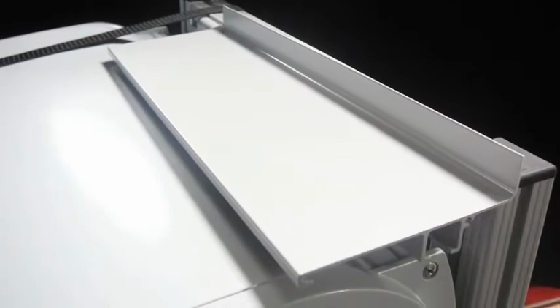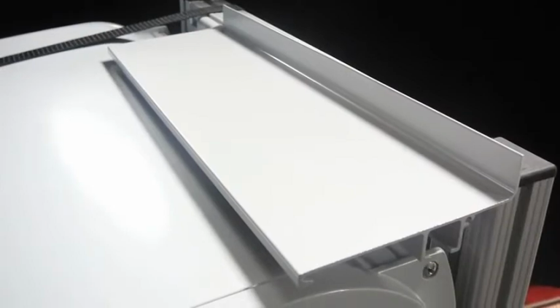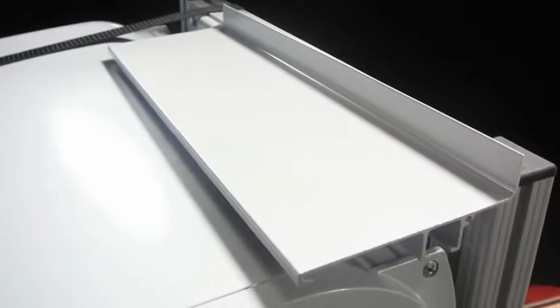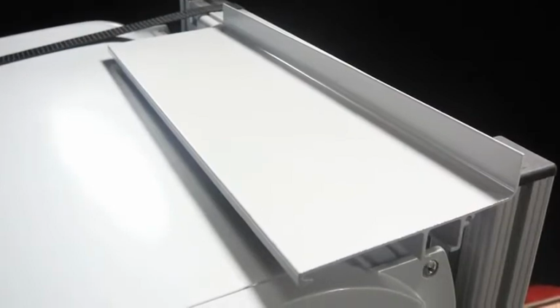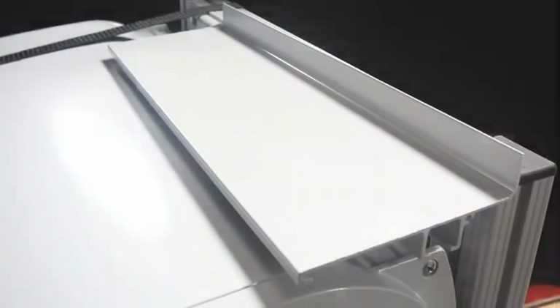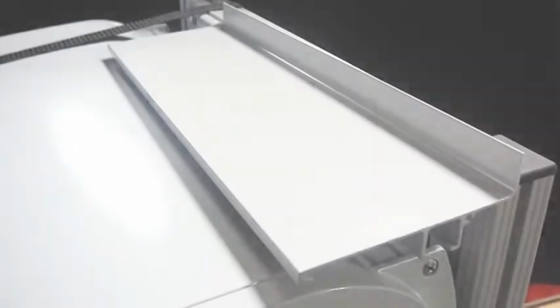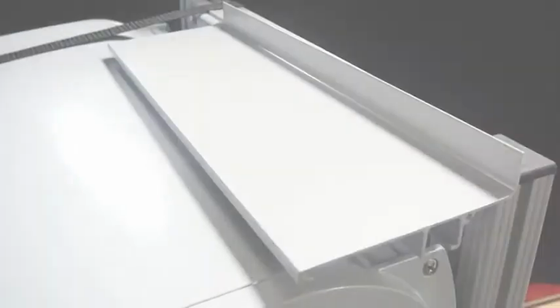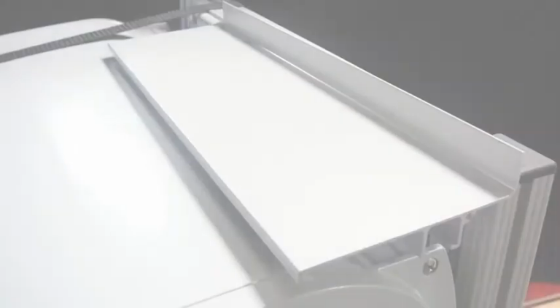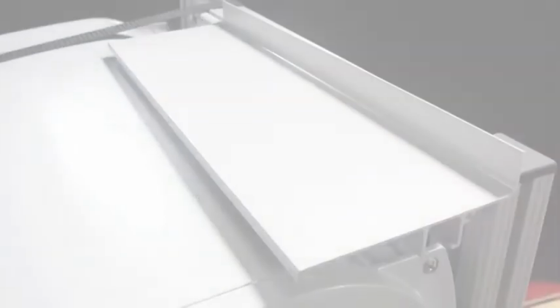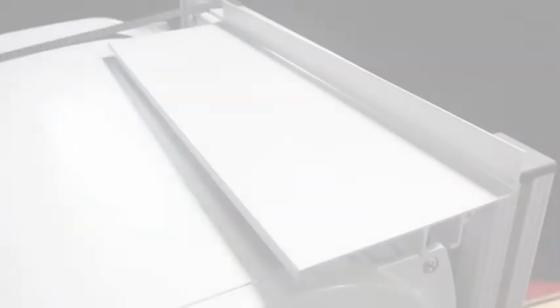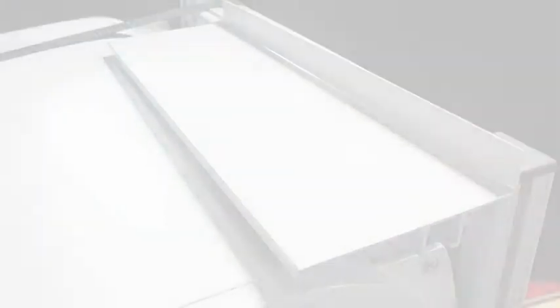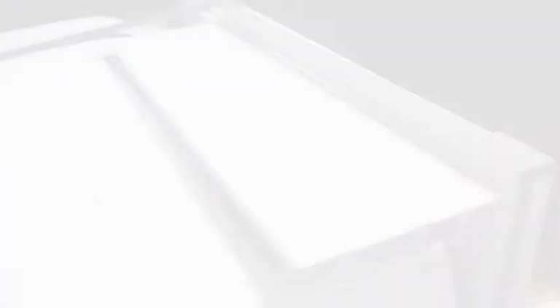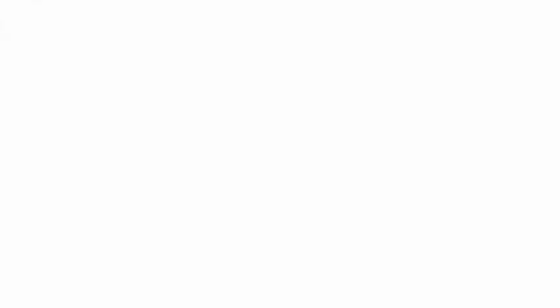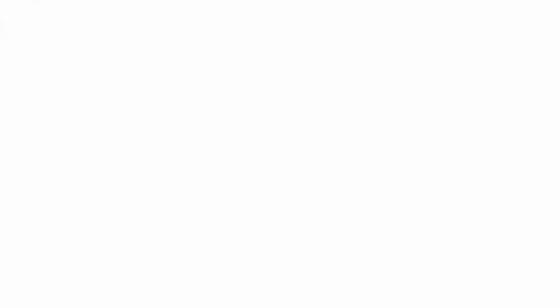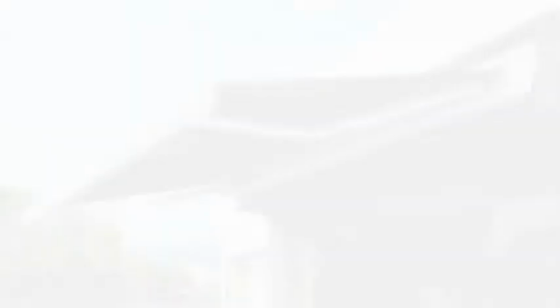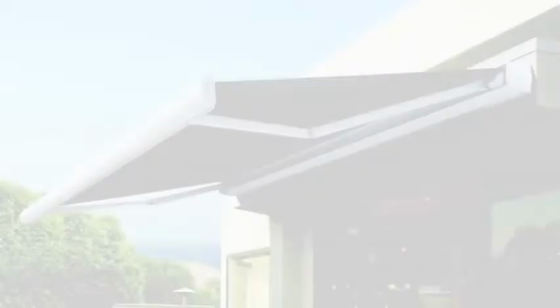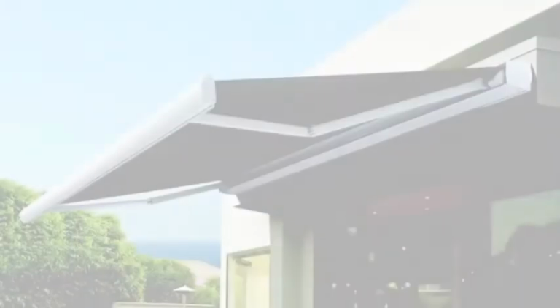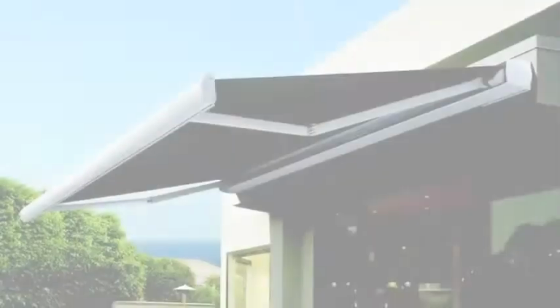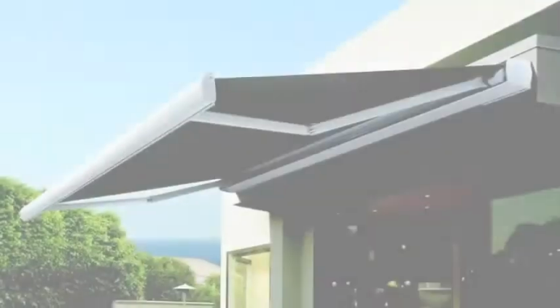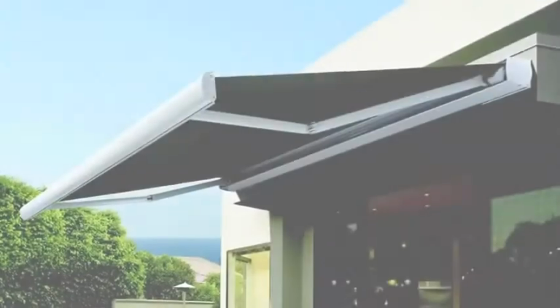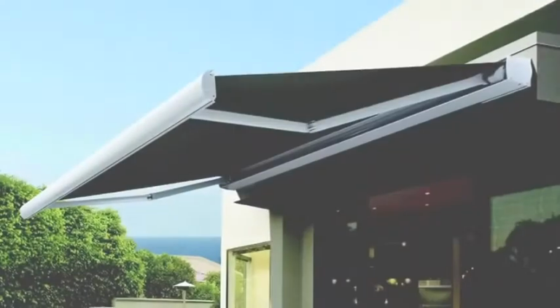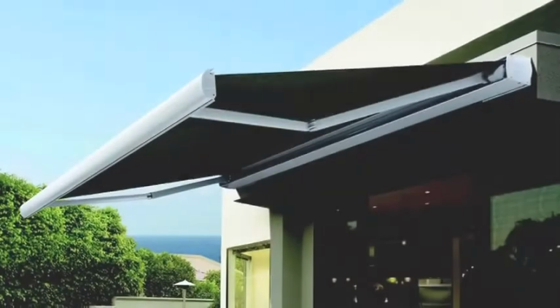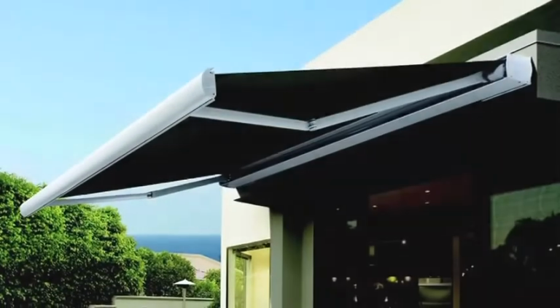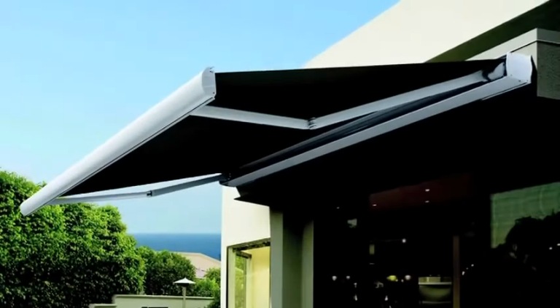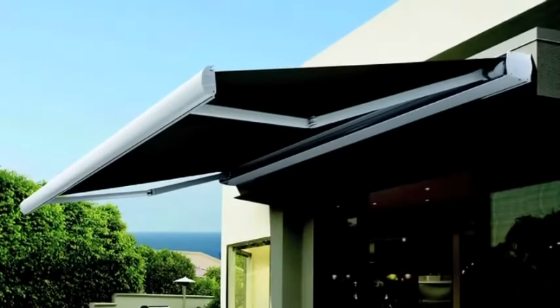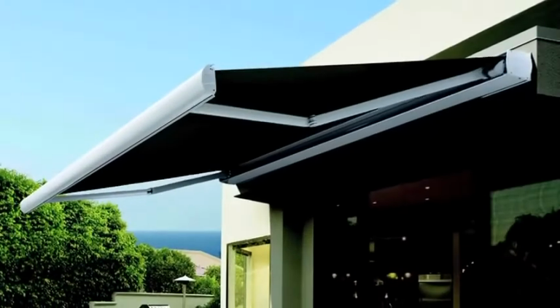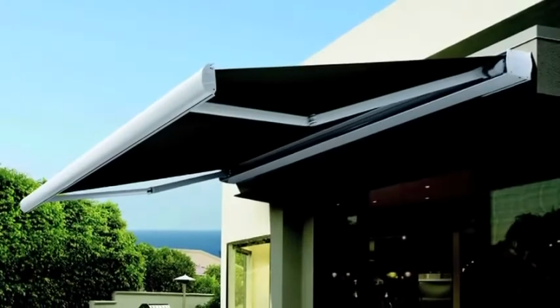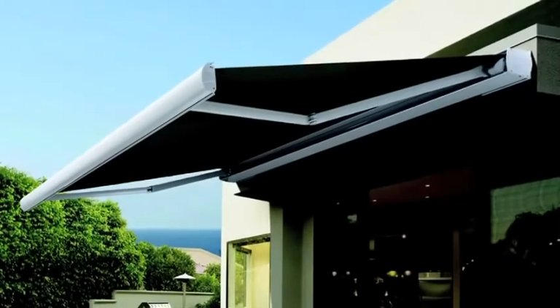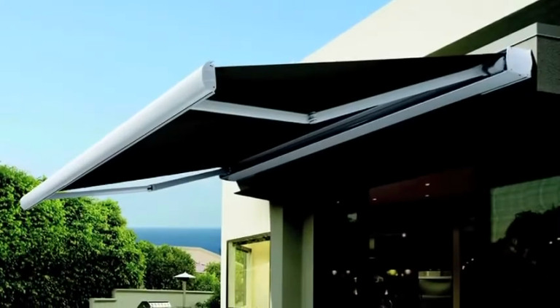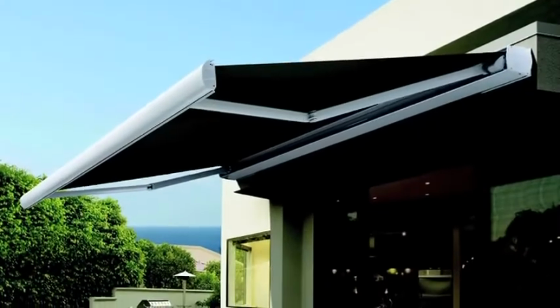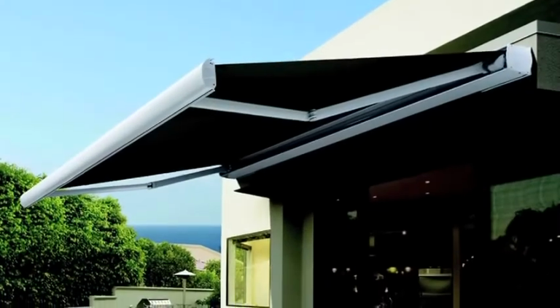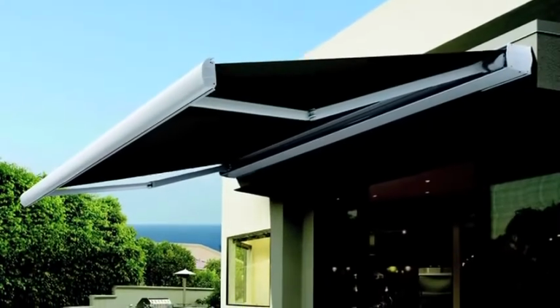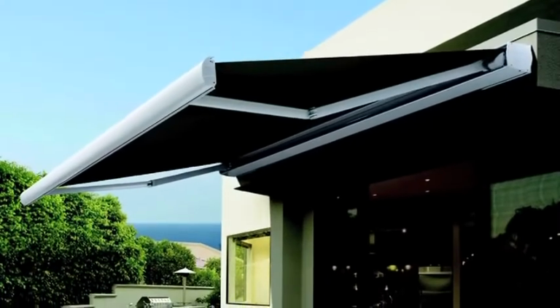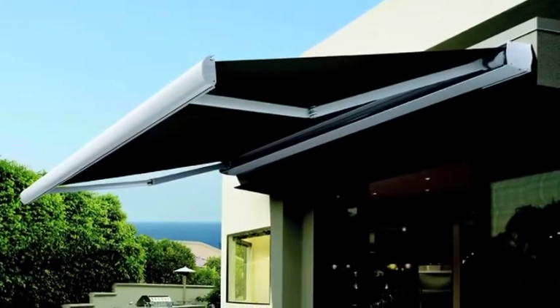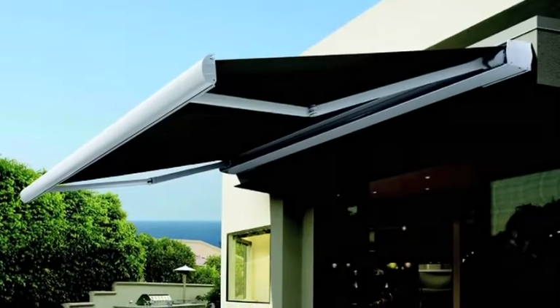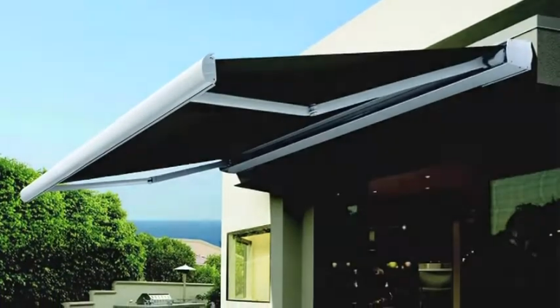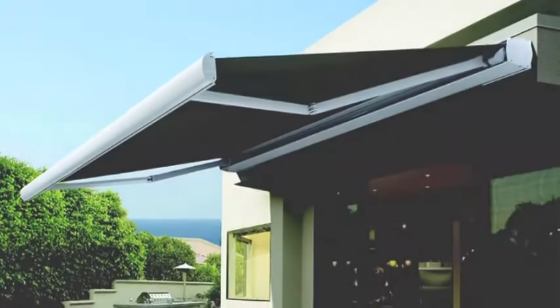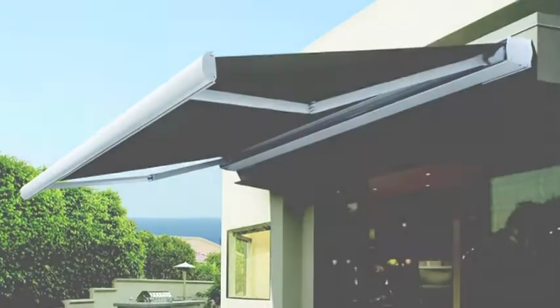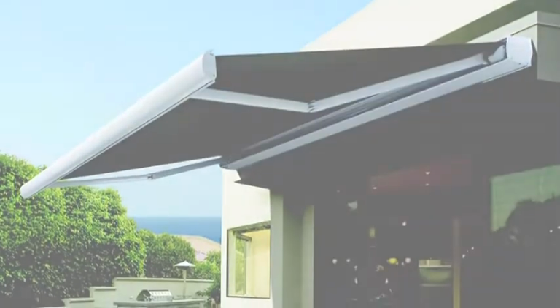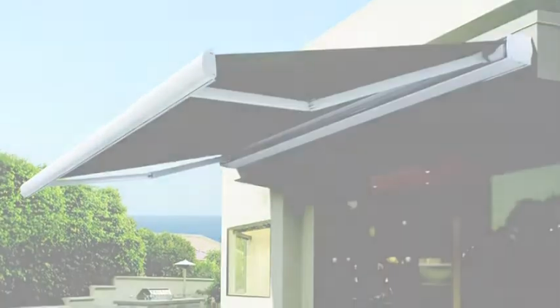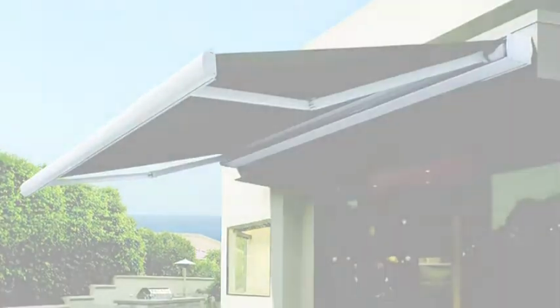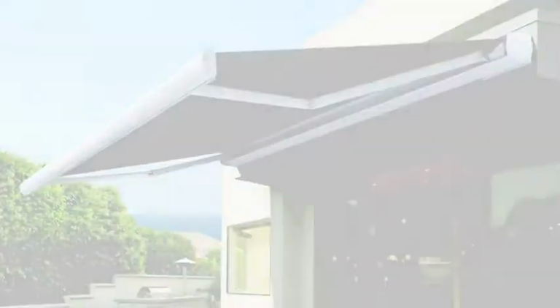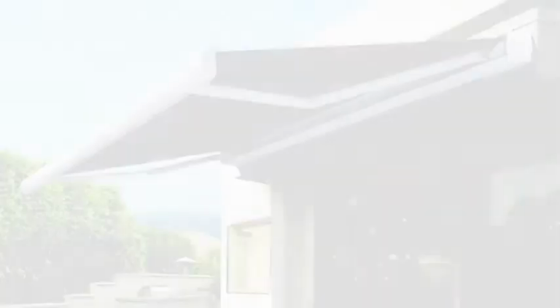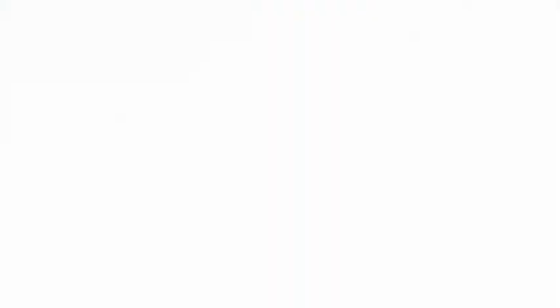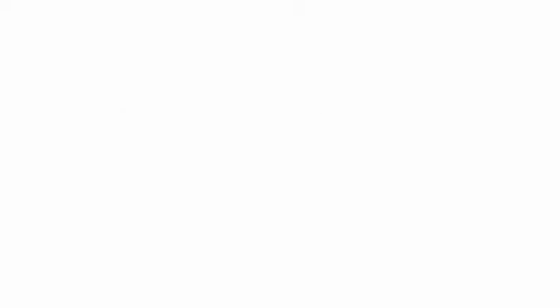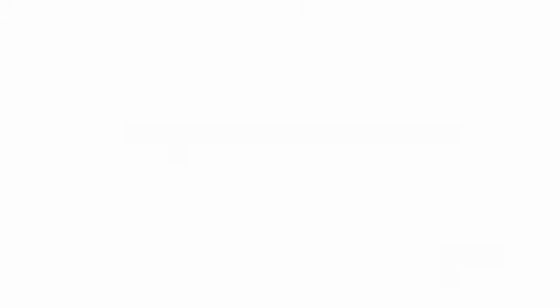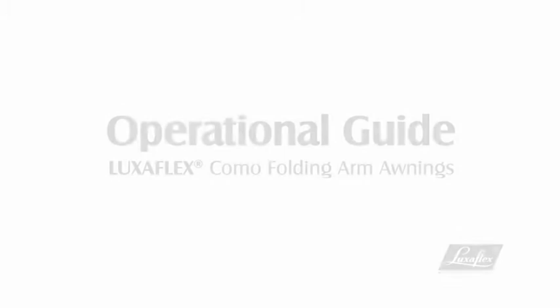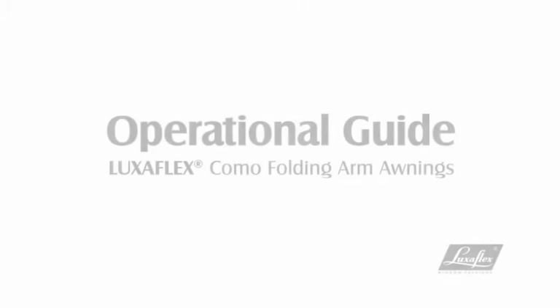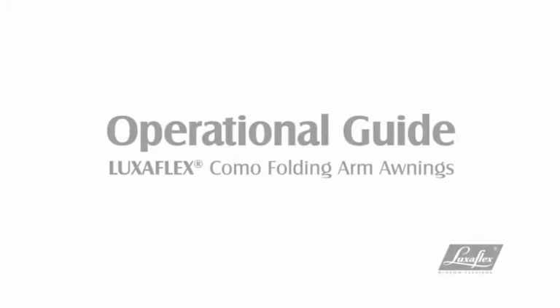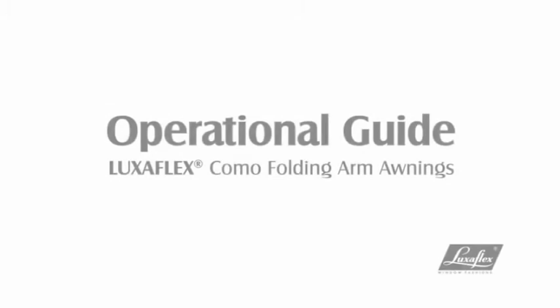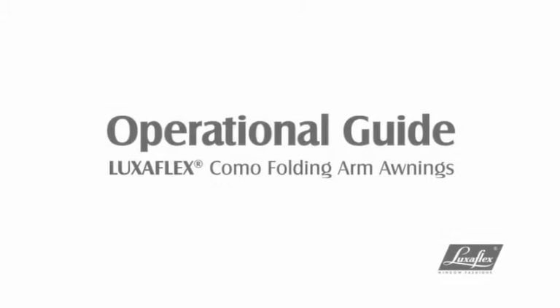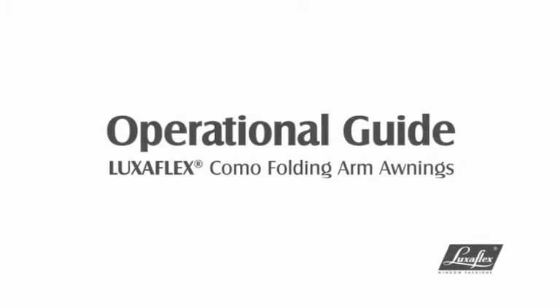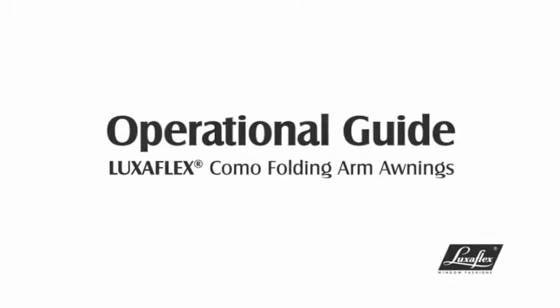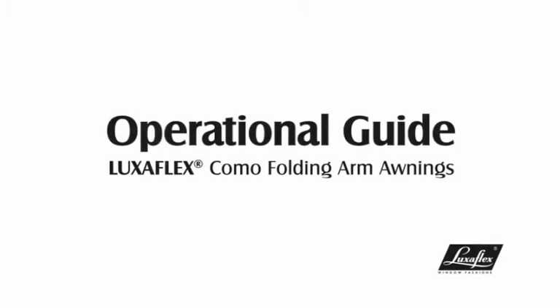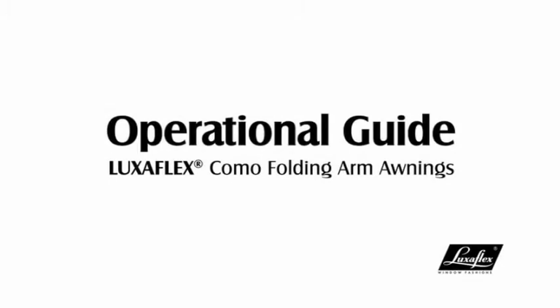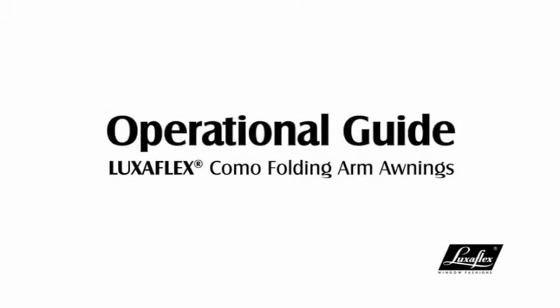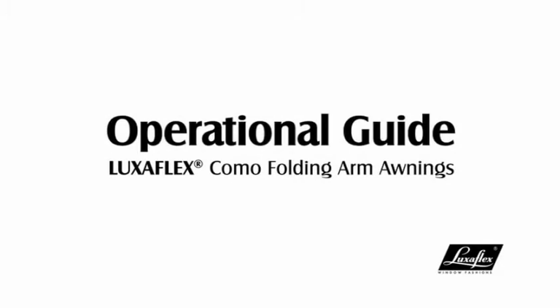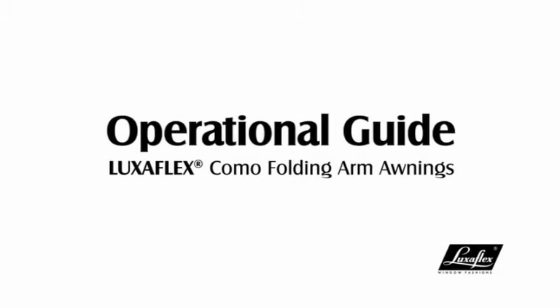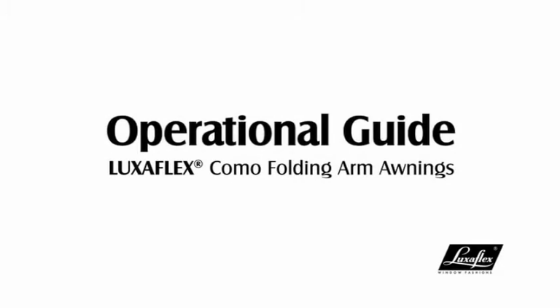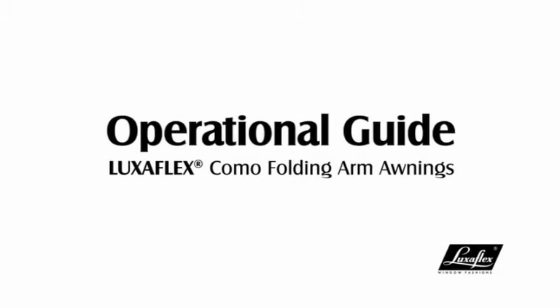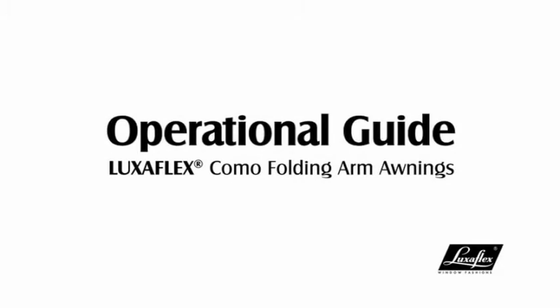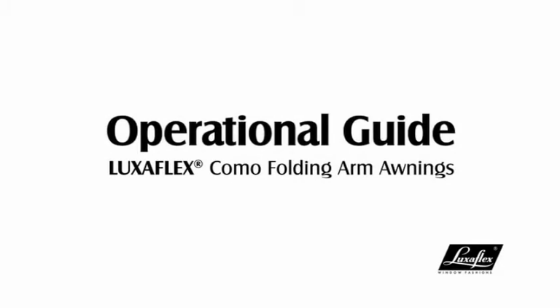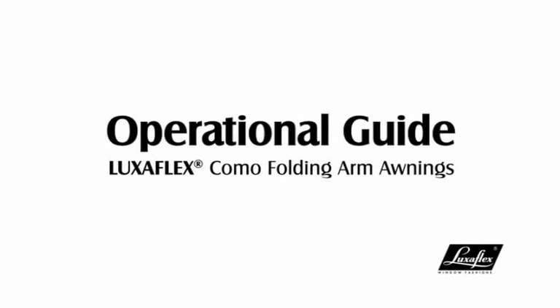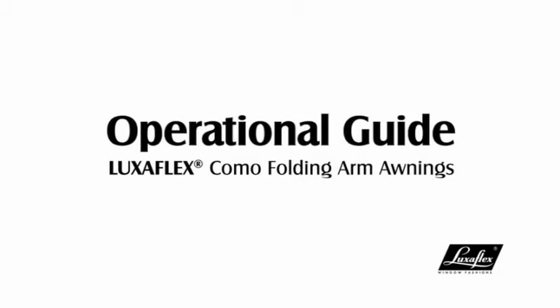The Luxaflex Como folding arm awning provides shading solutions for your outdoor living areas.